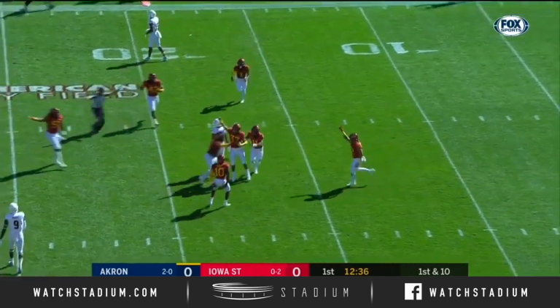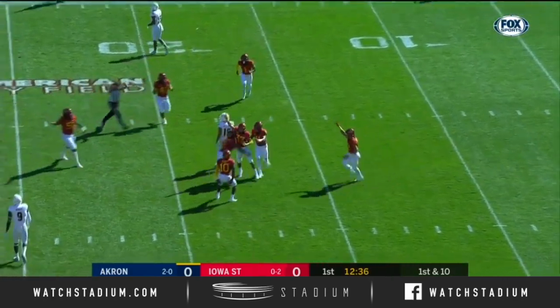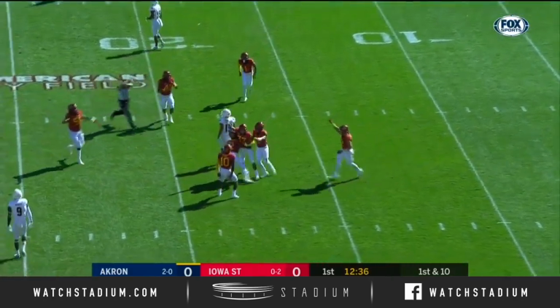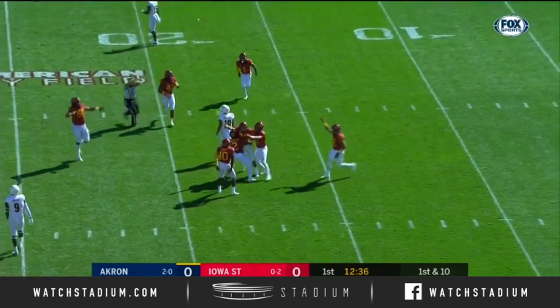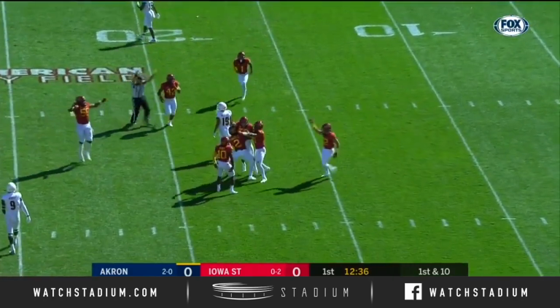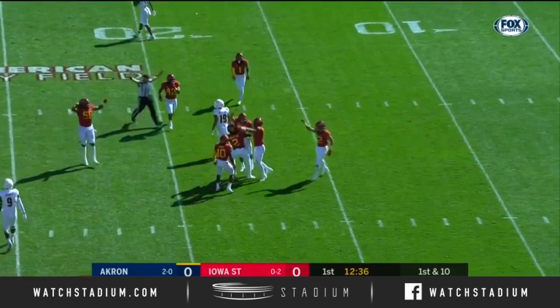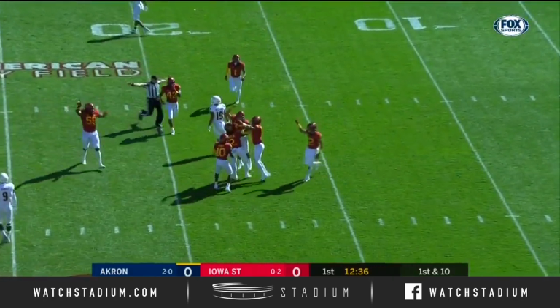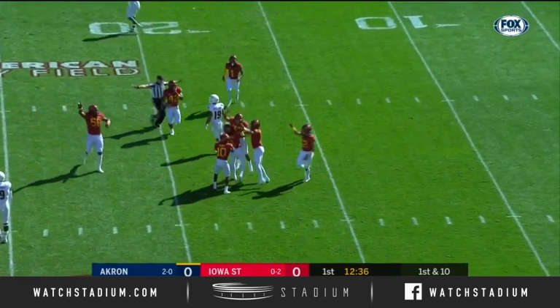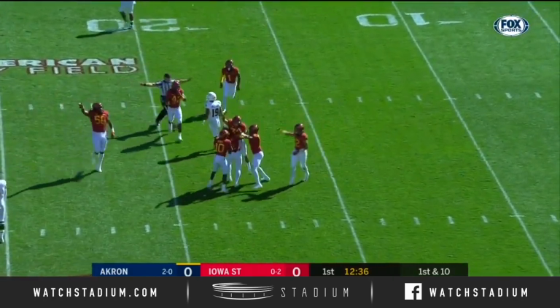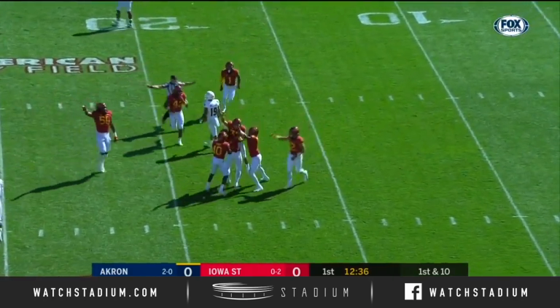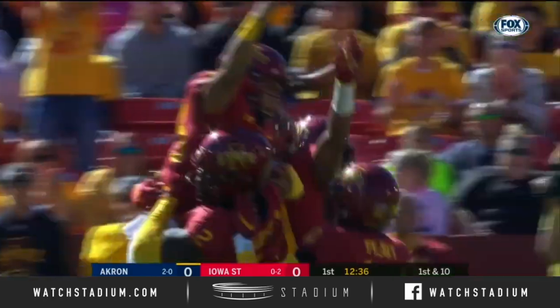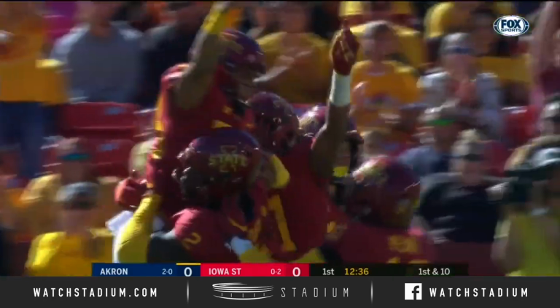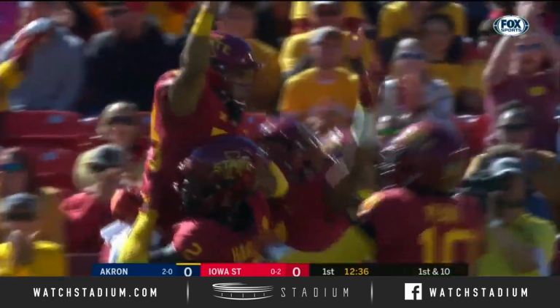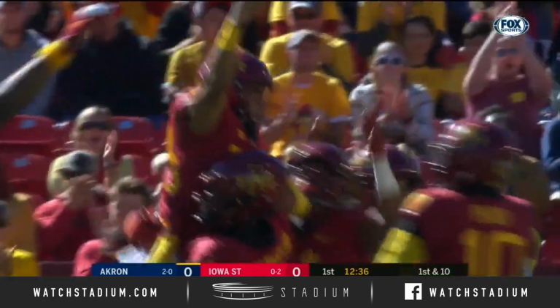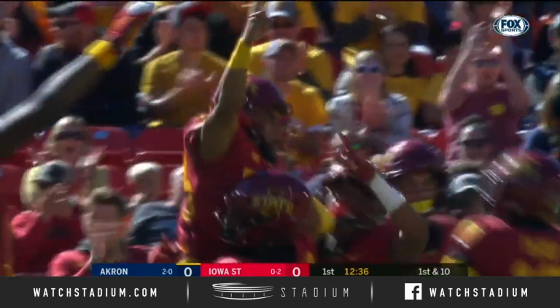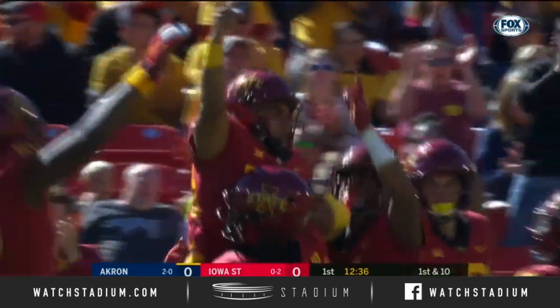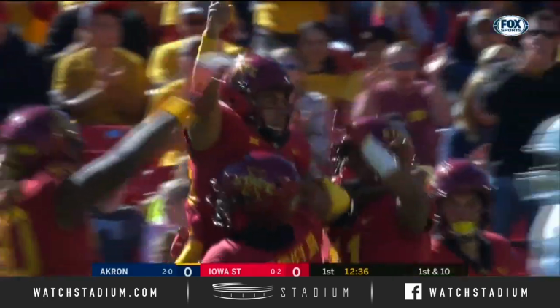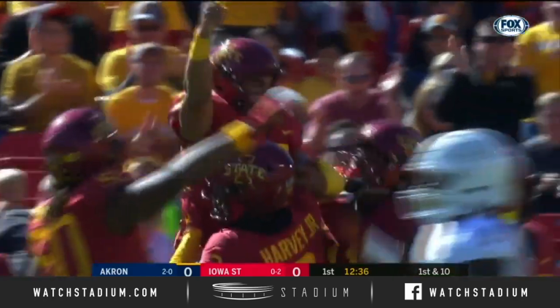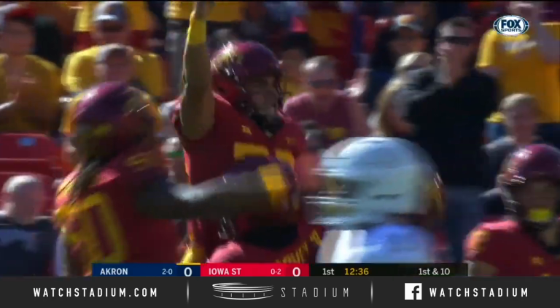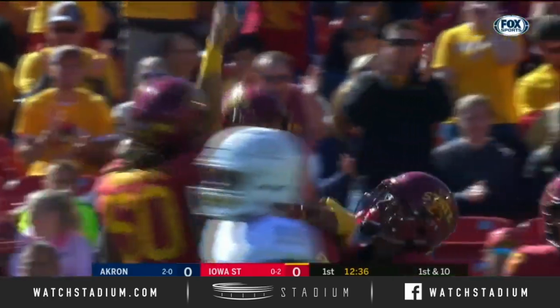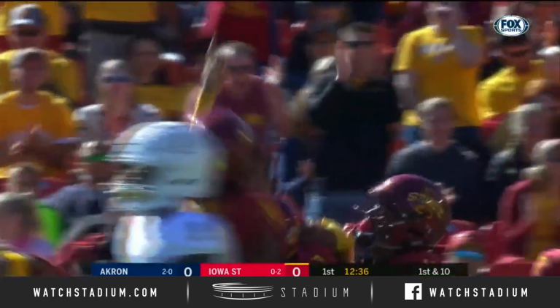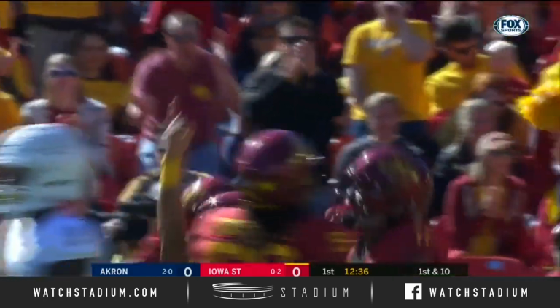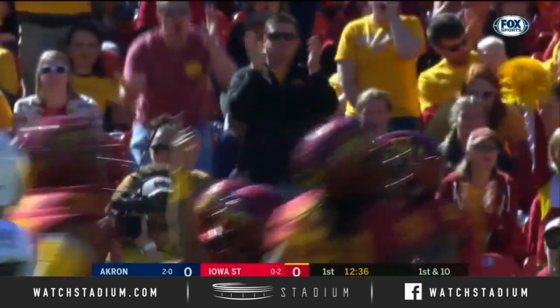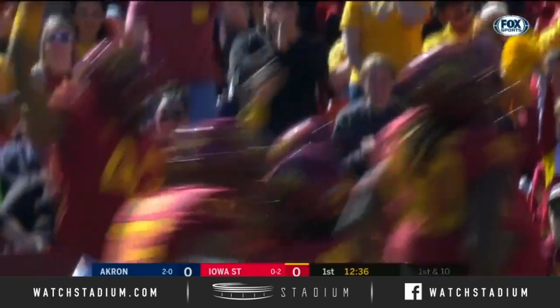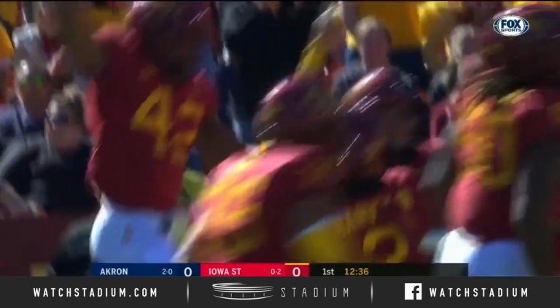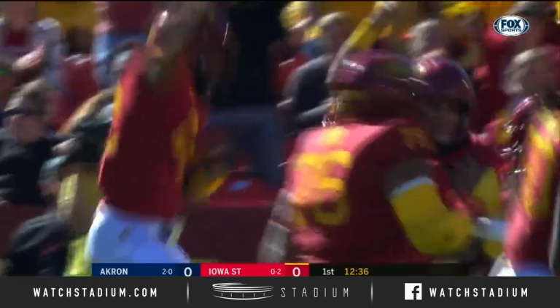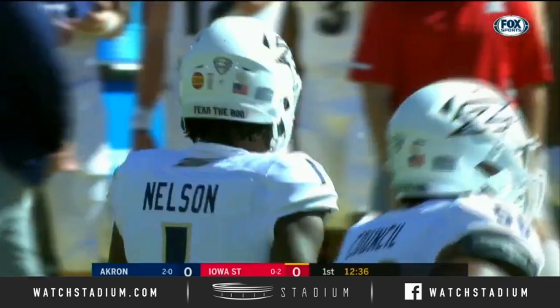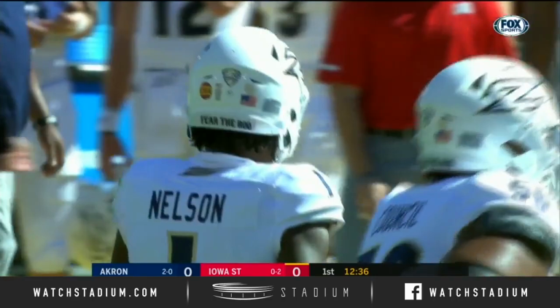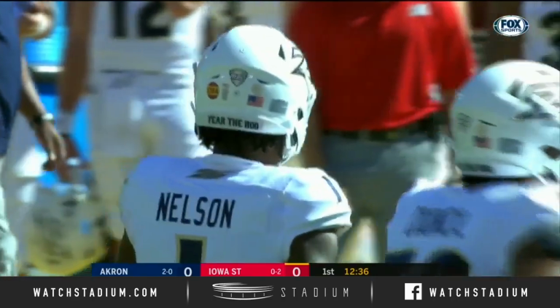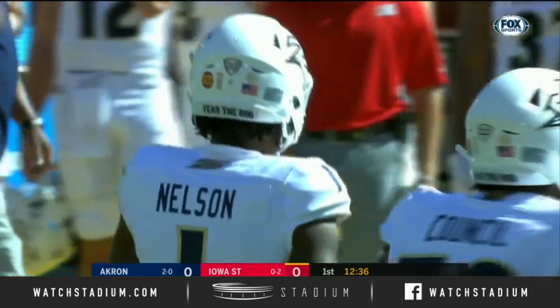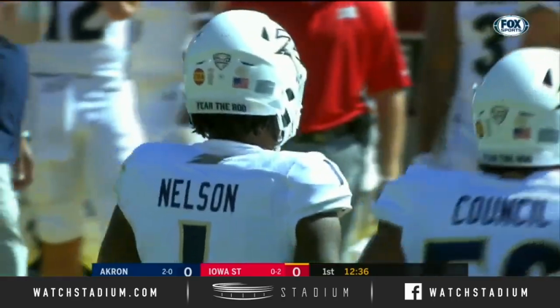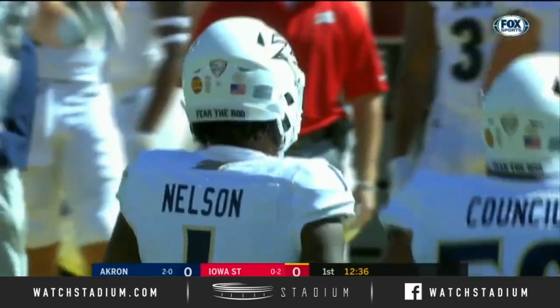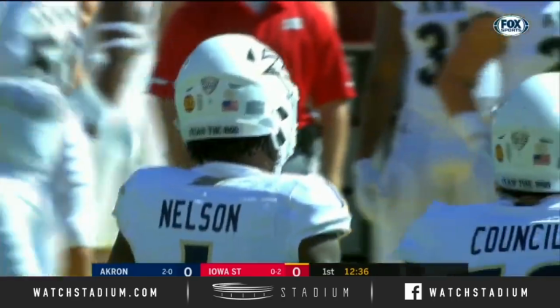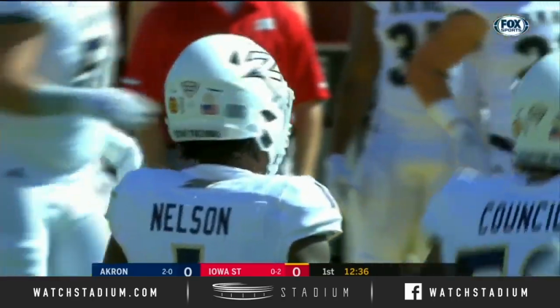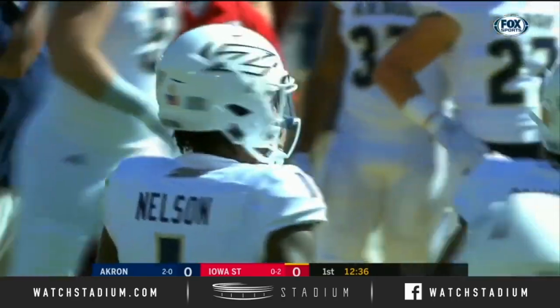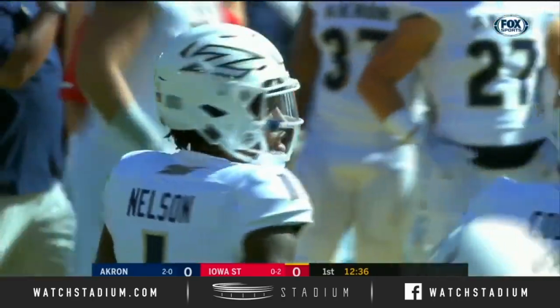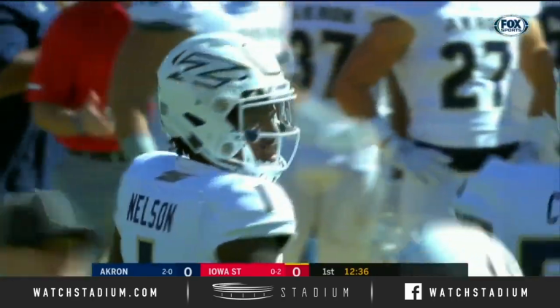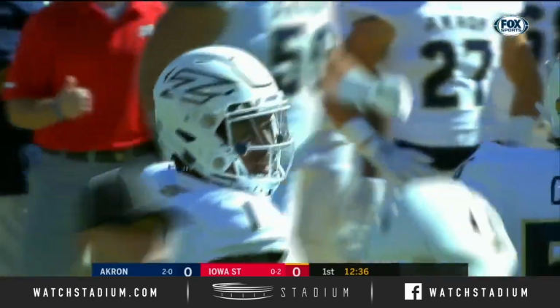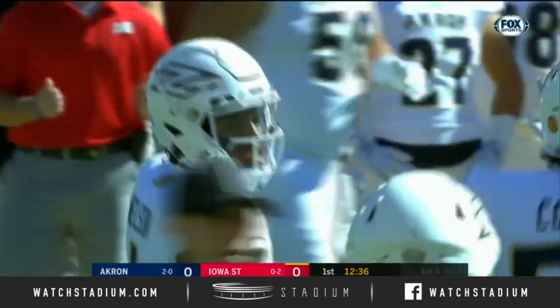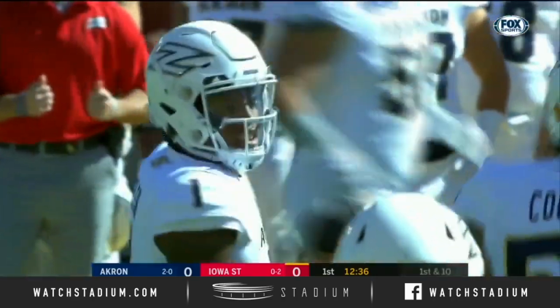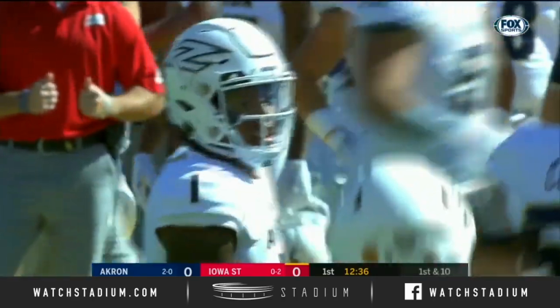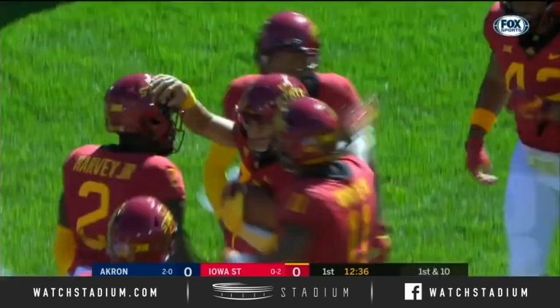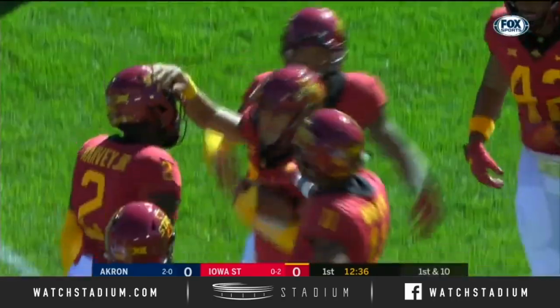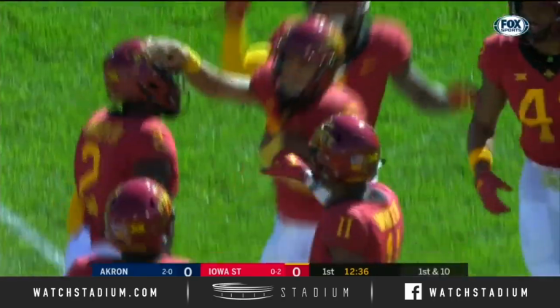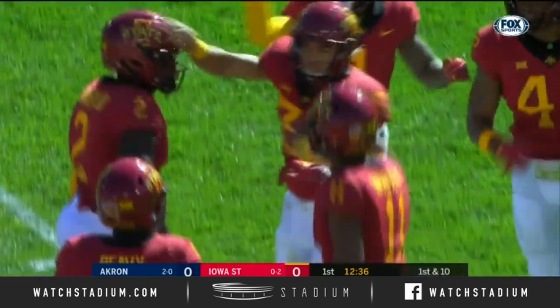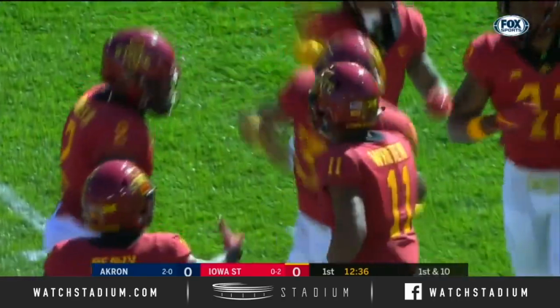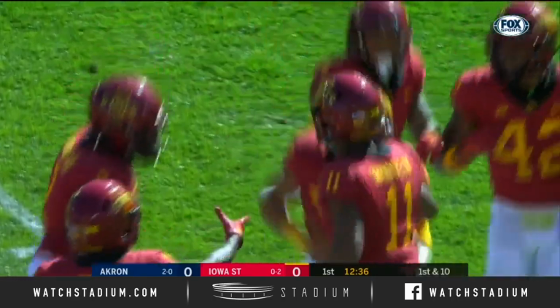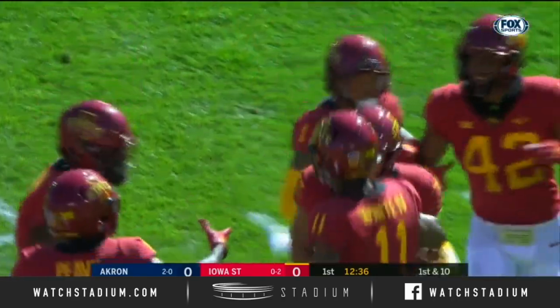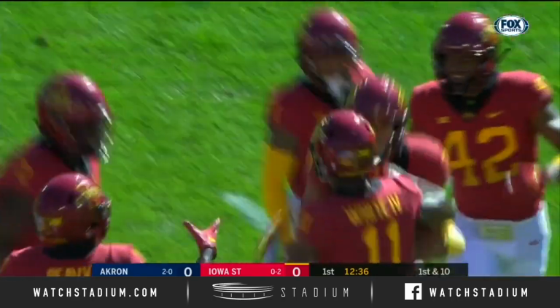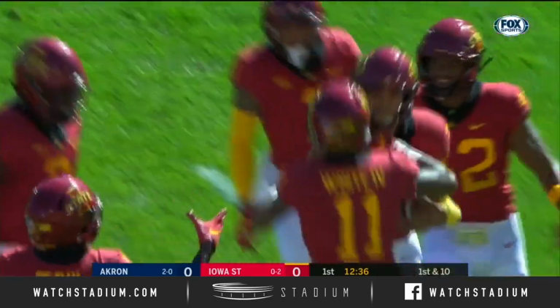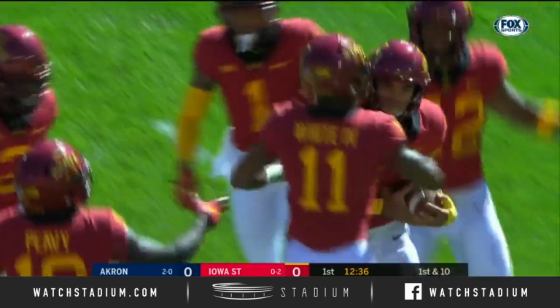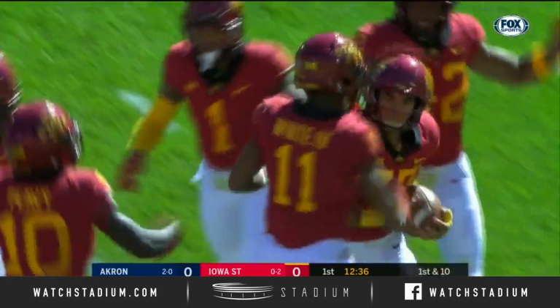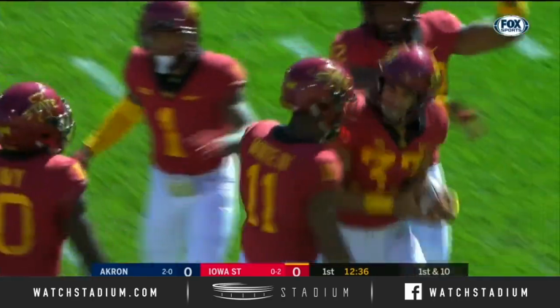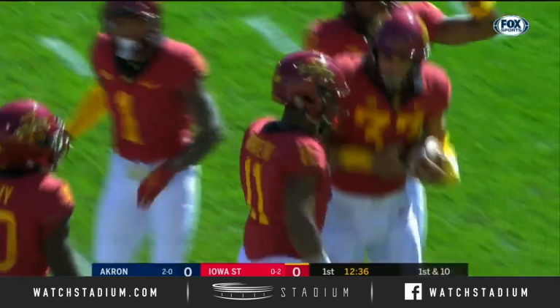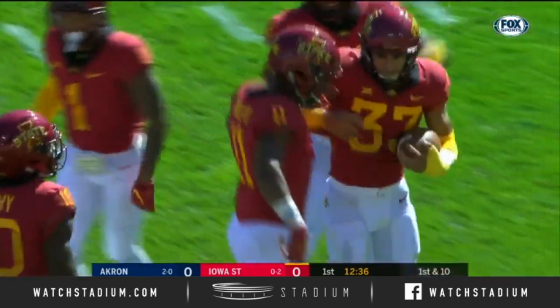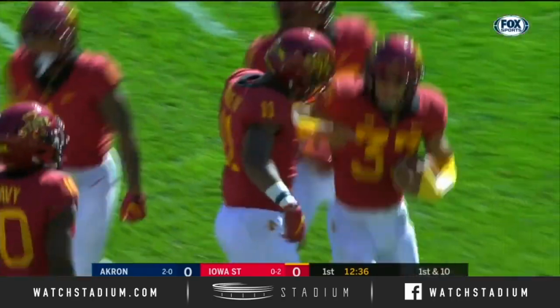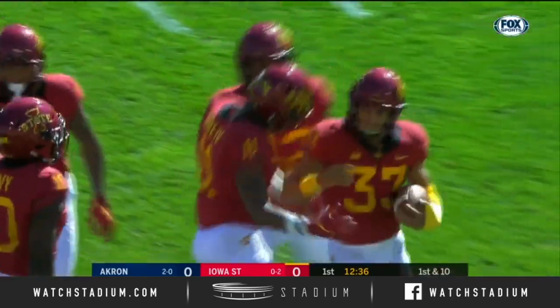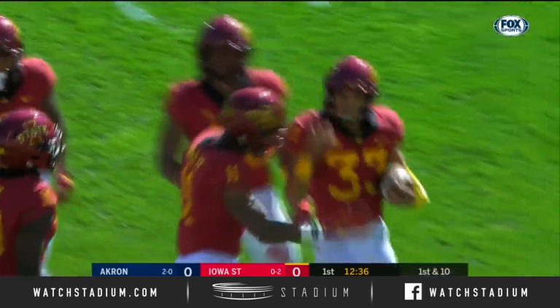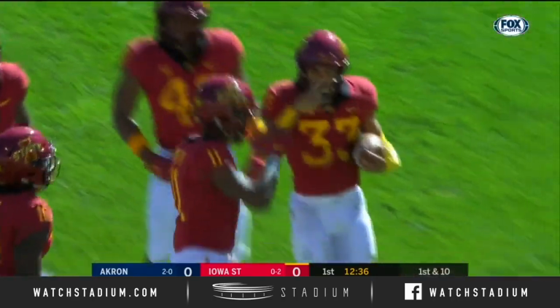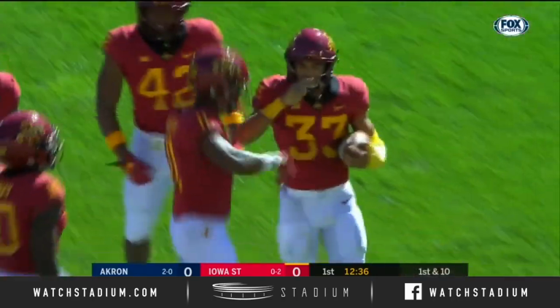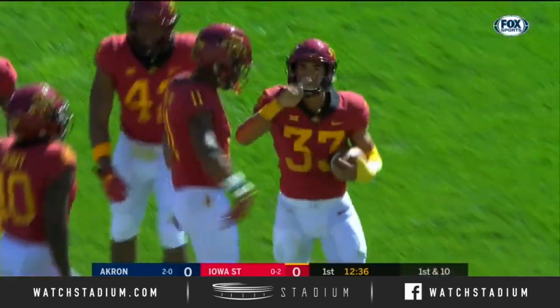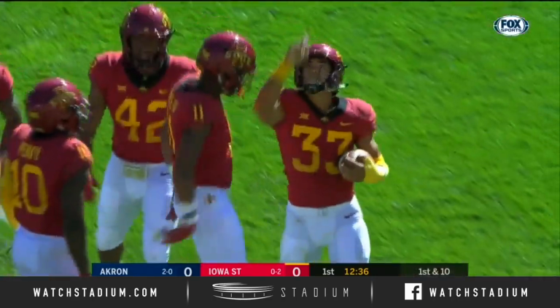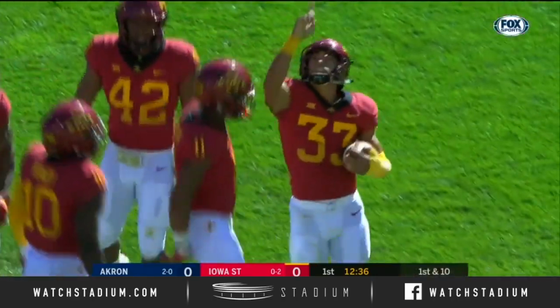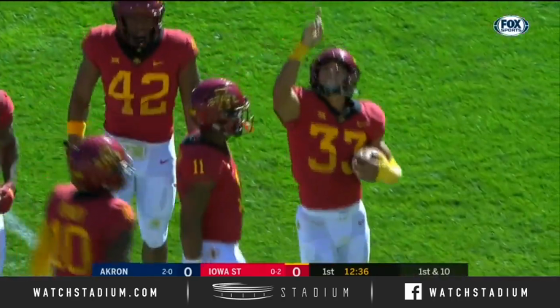And it's an interception! It's a pass, it's off target, and it's intercepted by Iowa State, by Braxton Lewis.